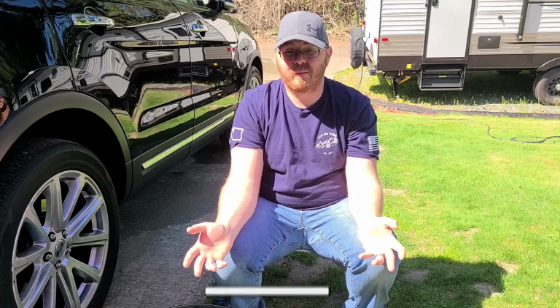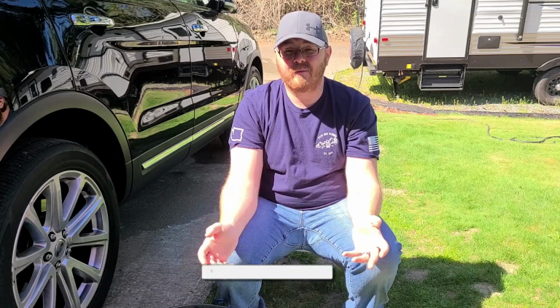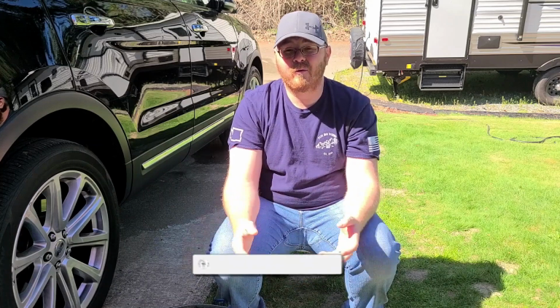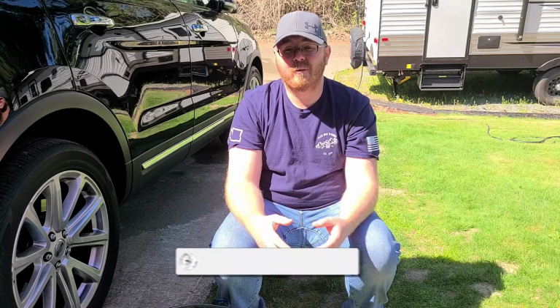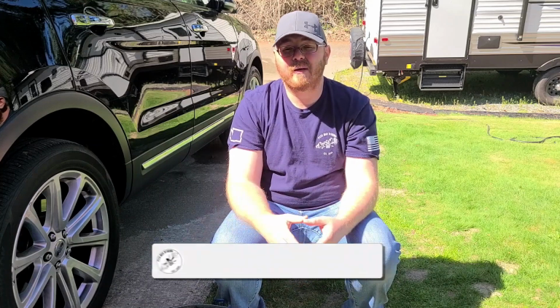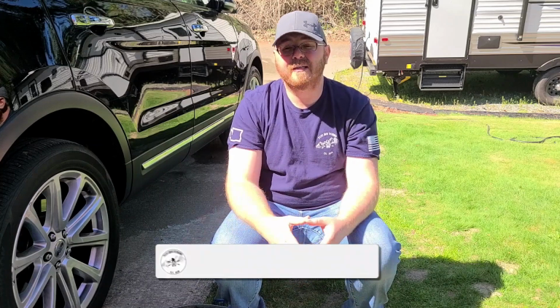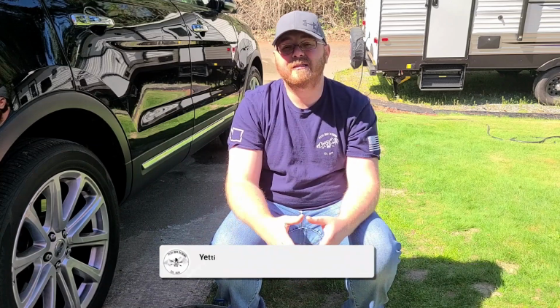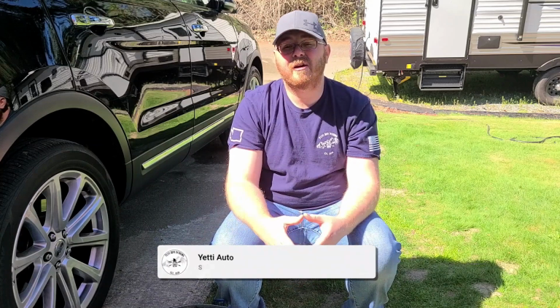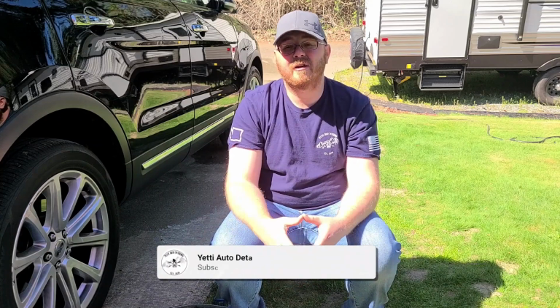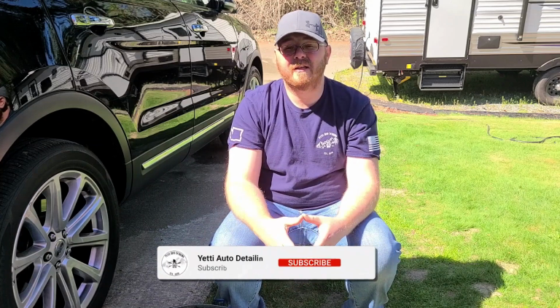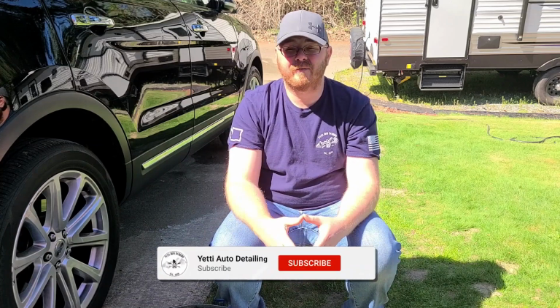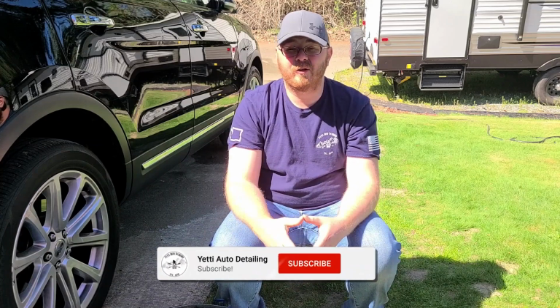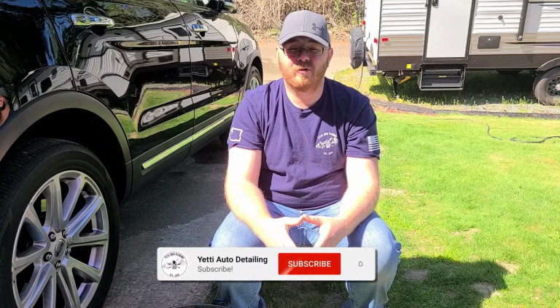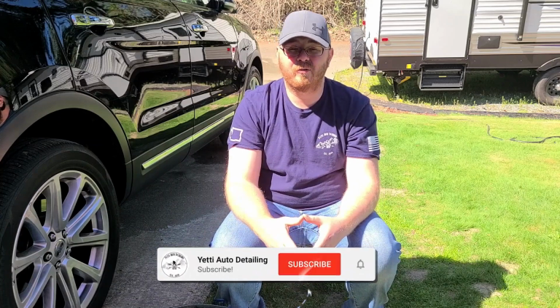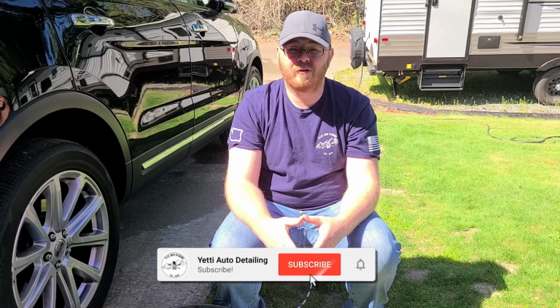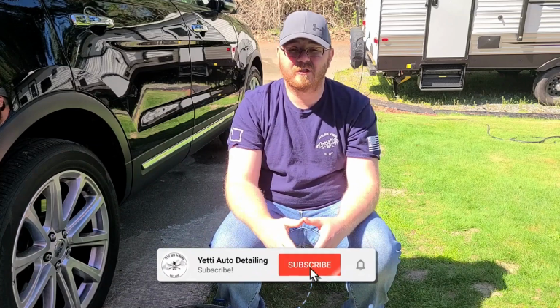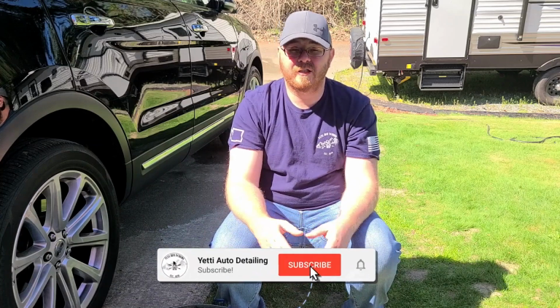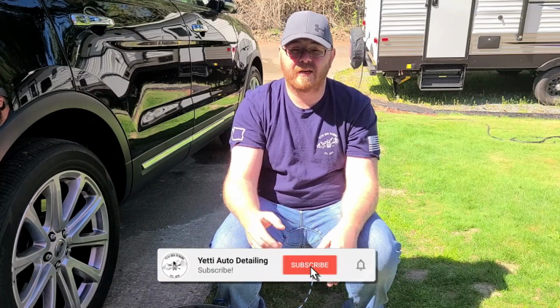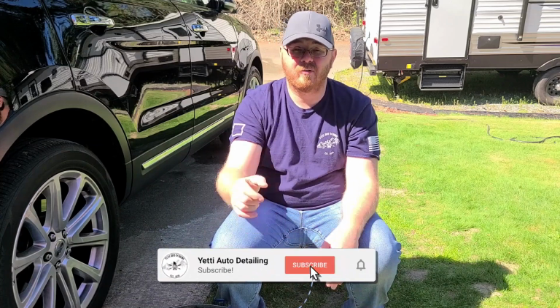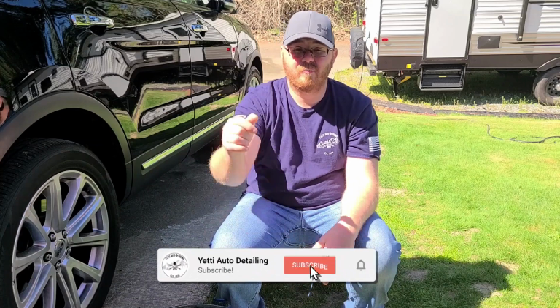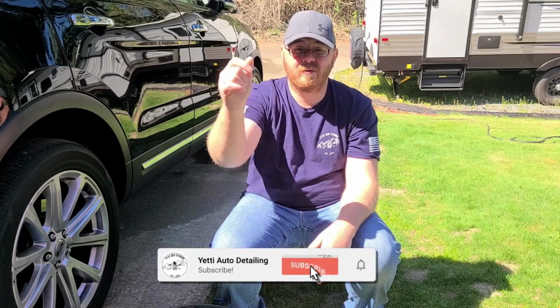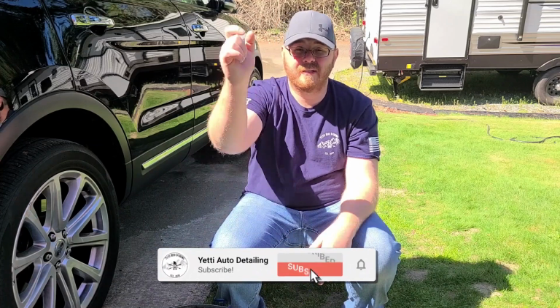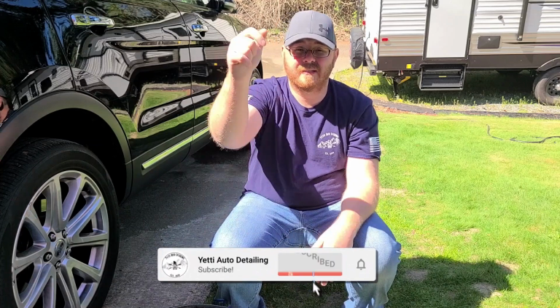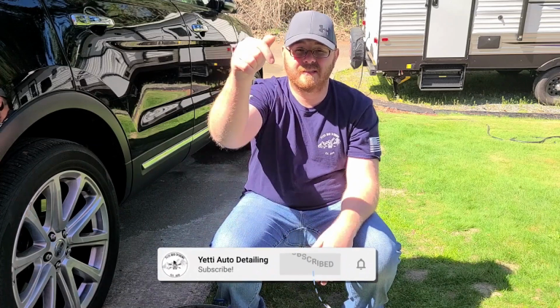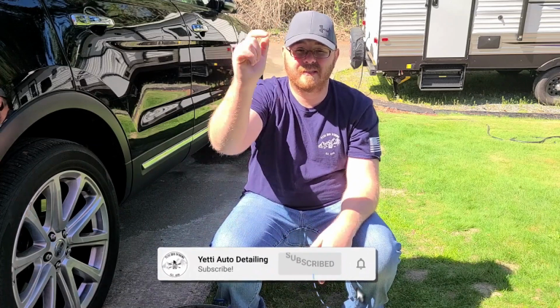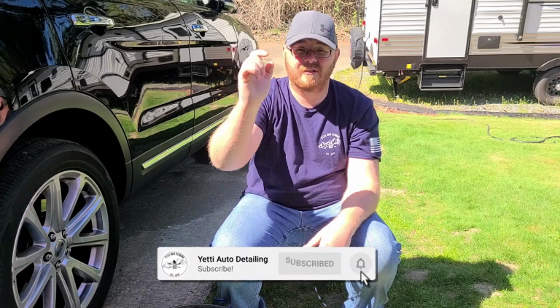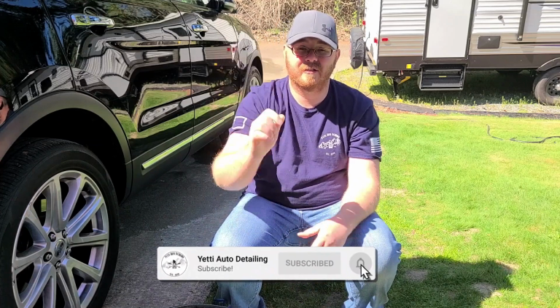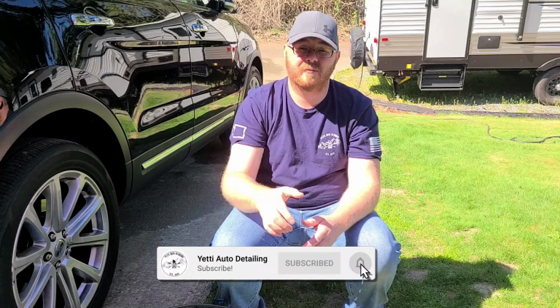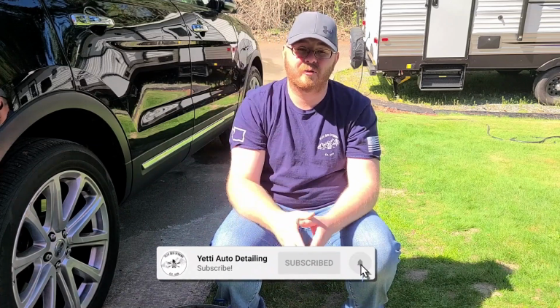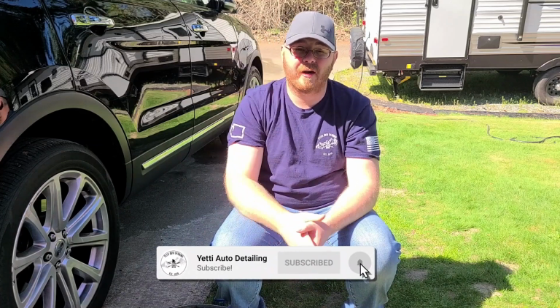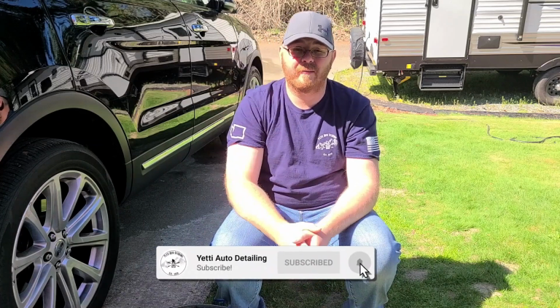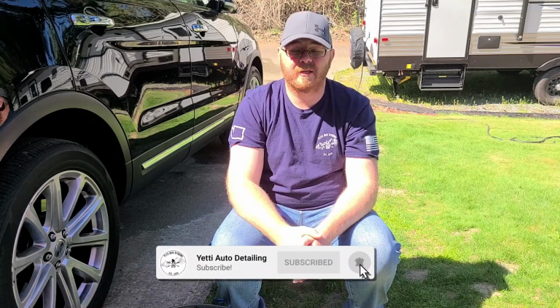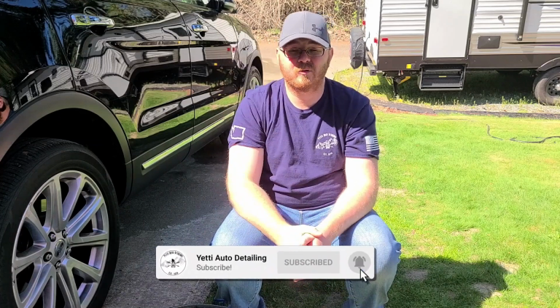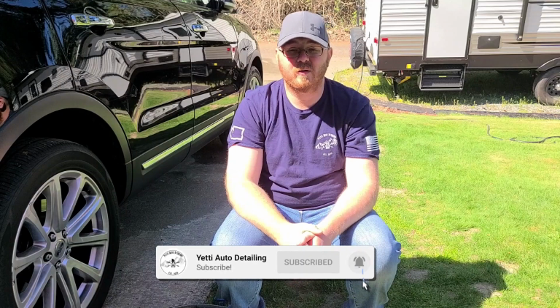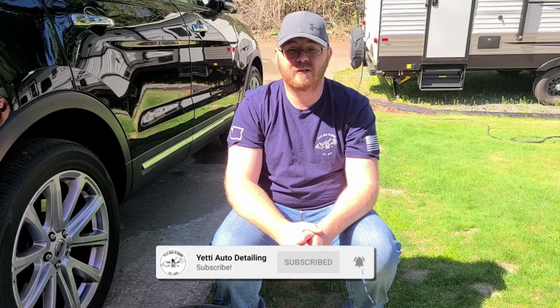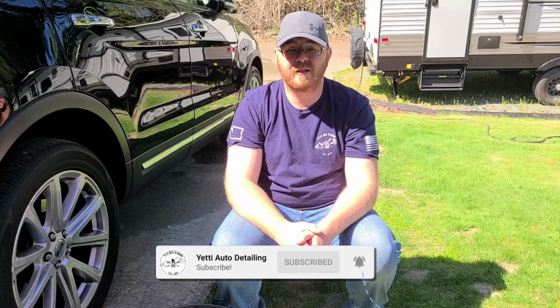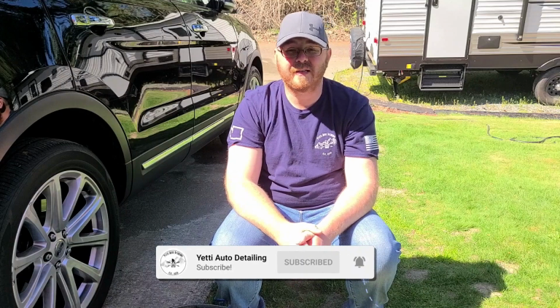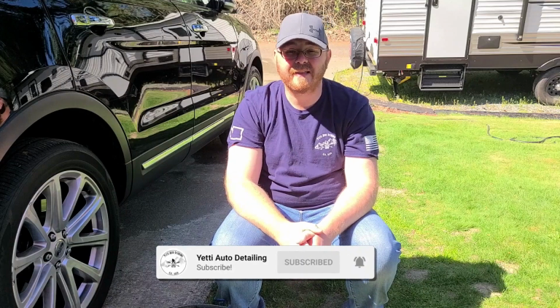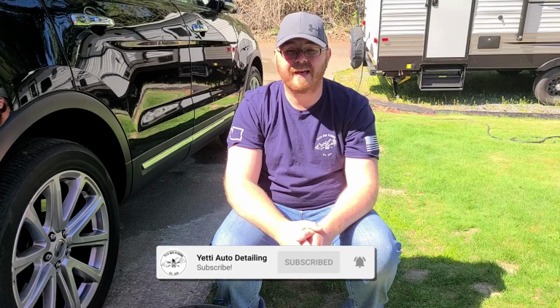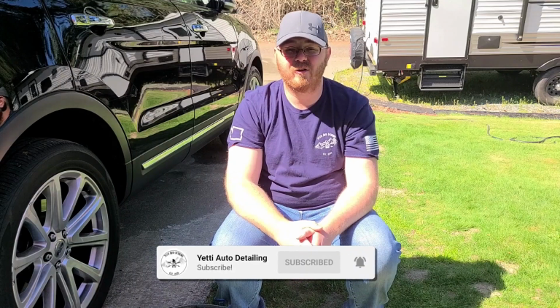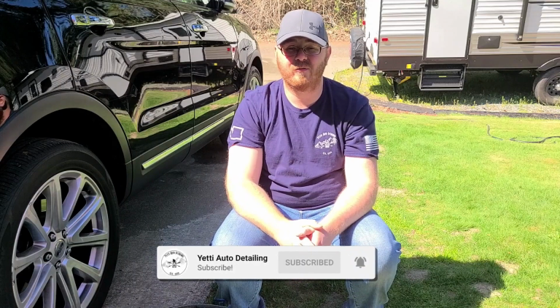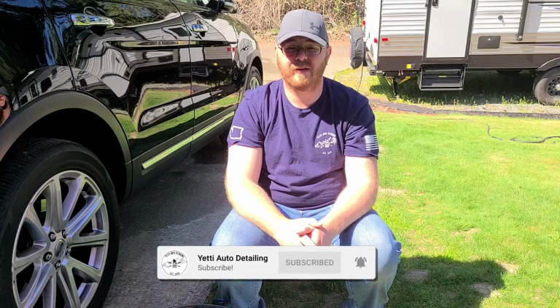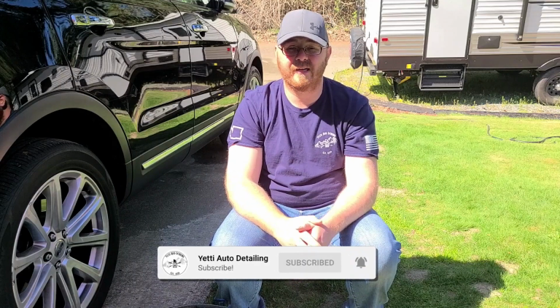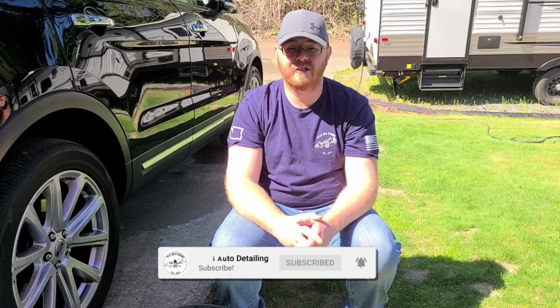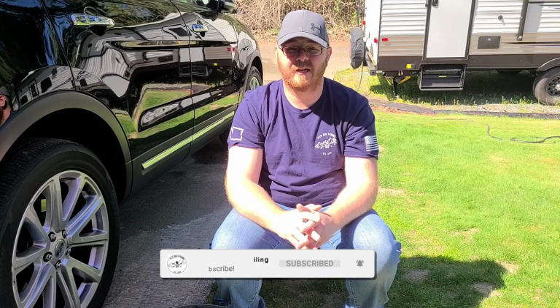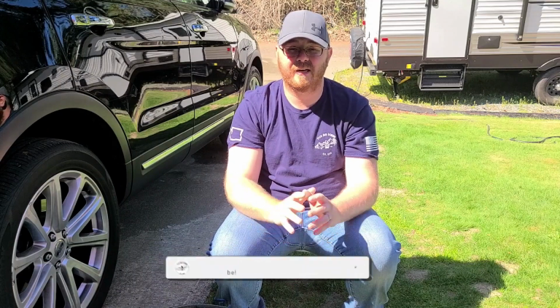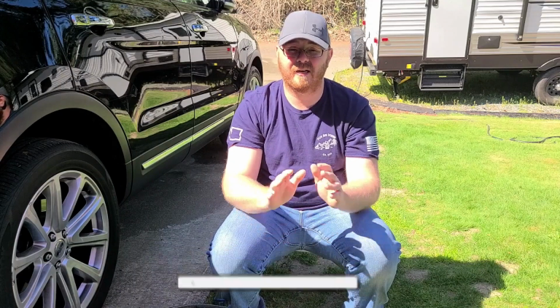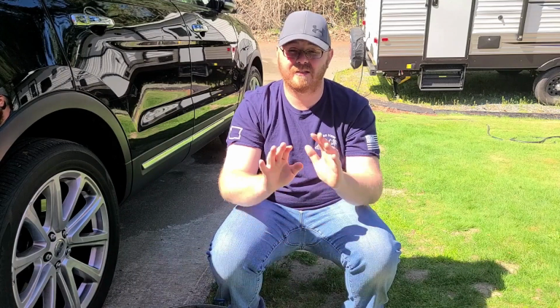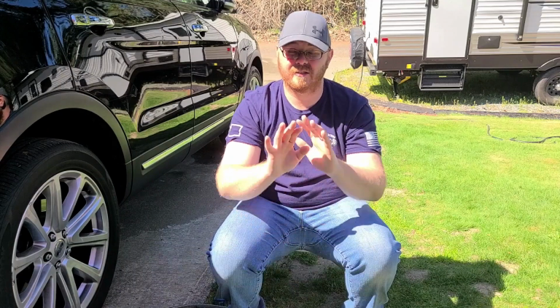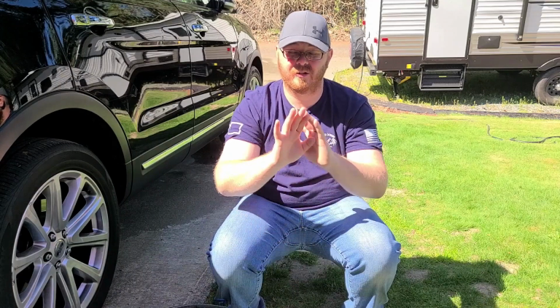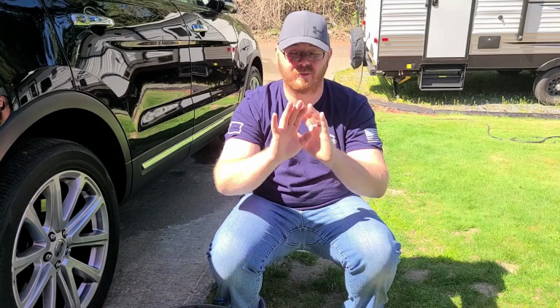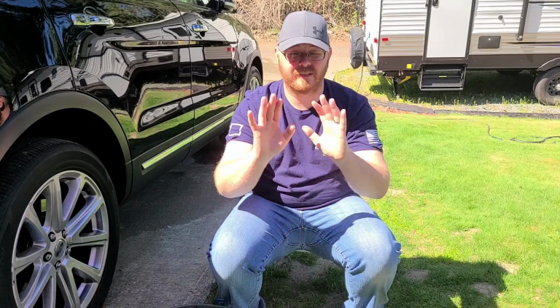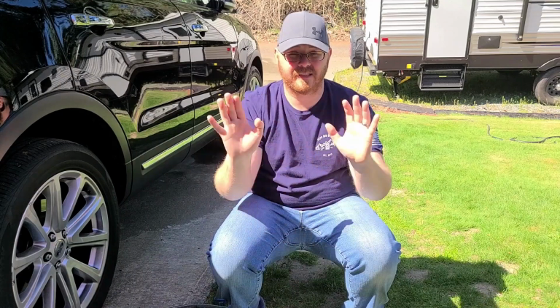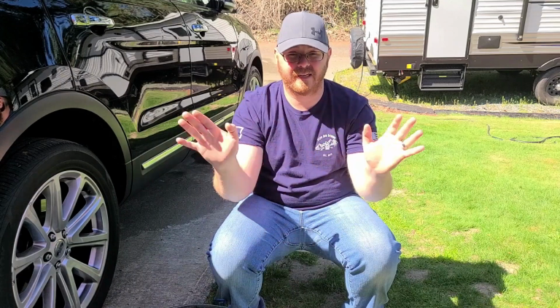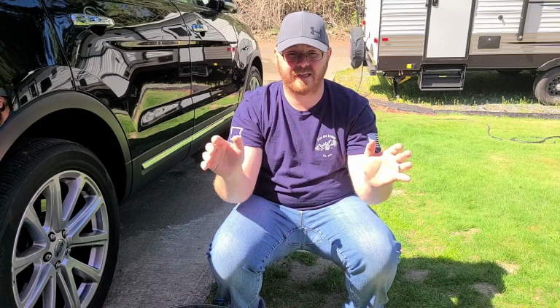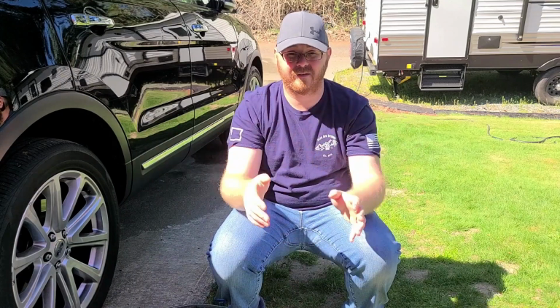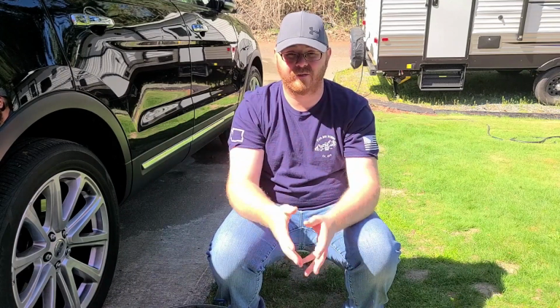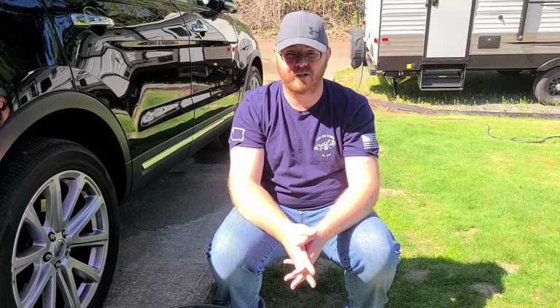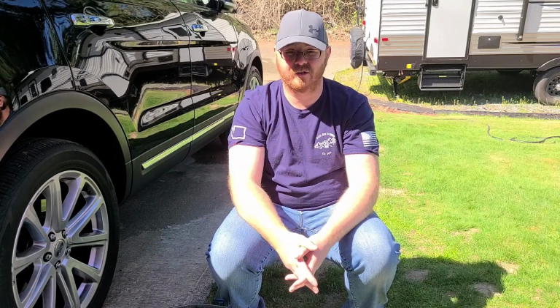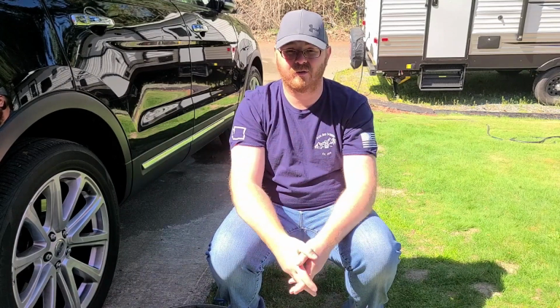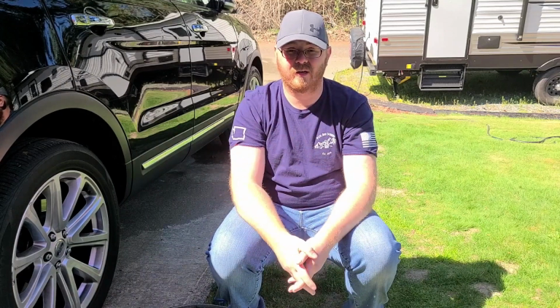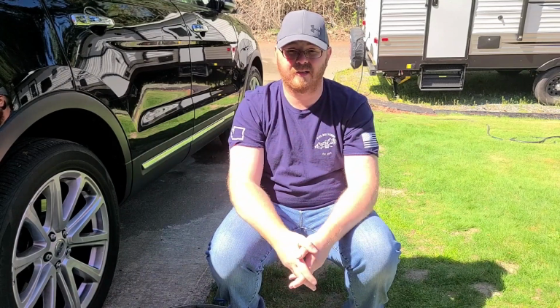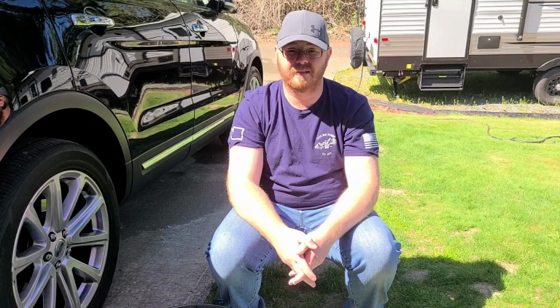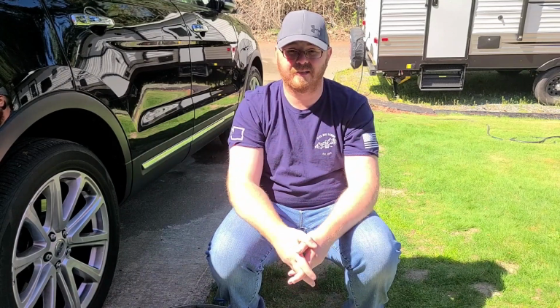Before we get started, if you're new to the channel, please consider subscribing as well as clicking that notification icon so you don't miss any of the fresh new content.